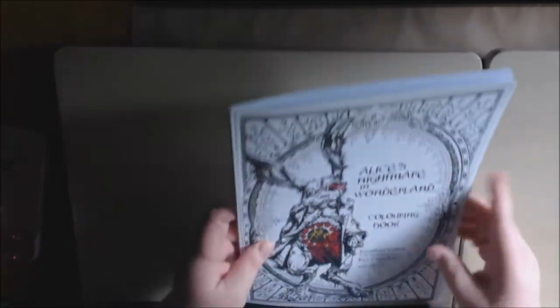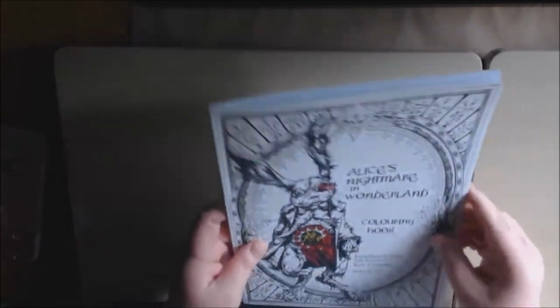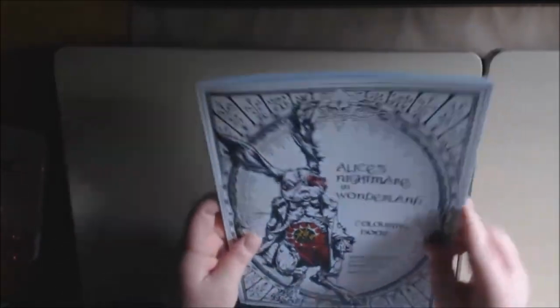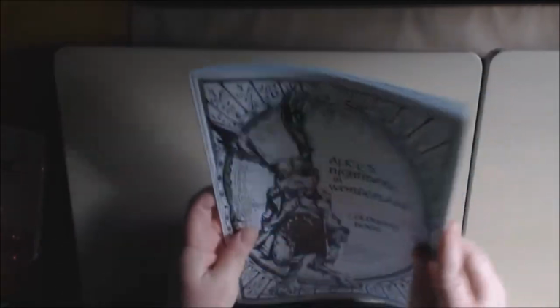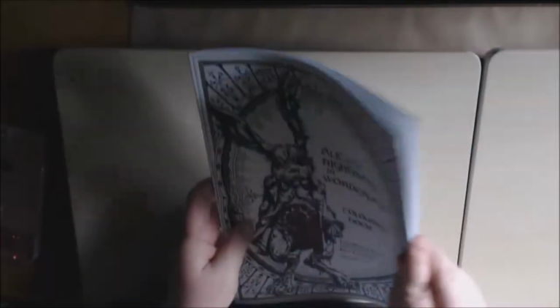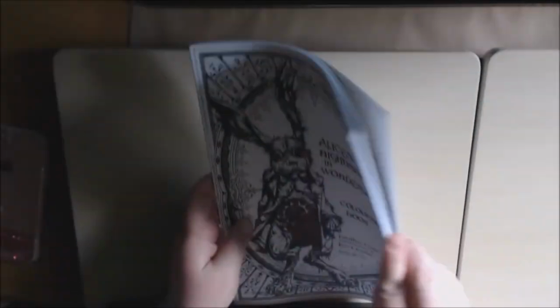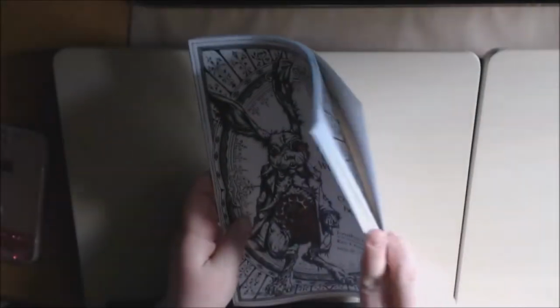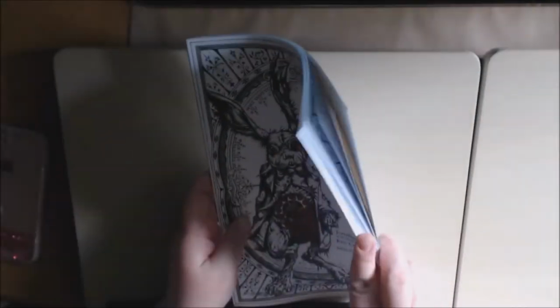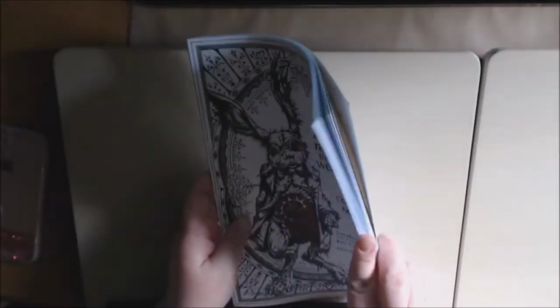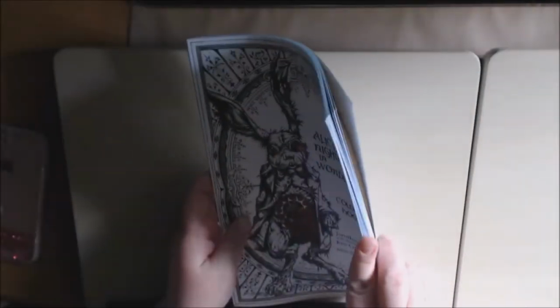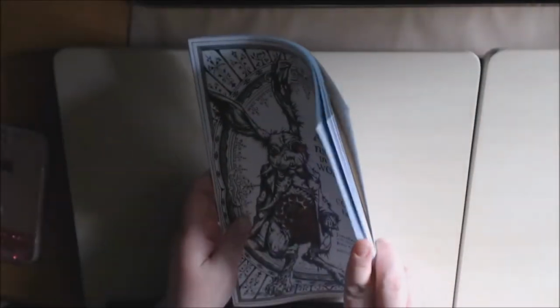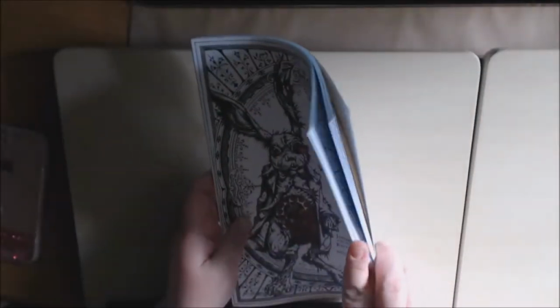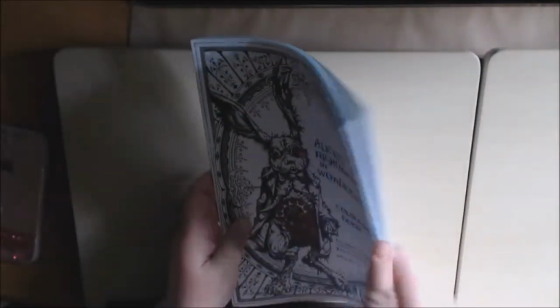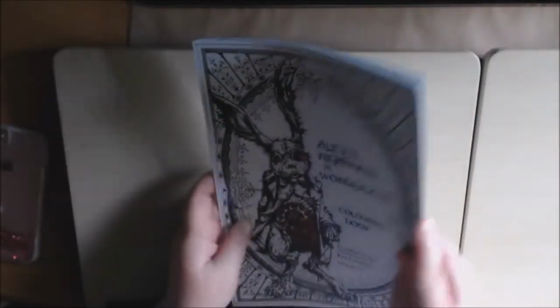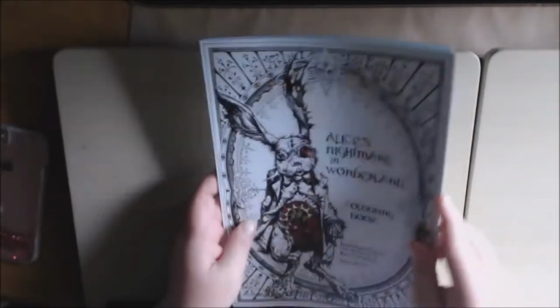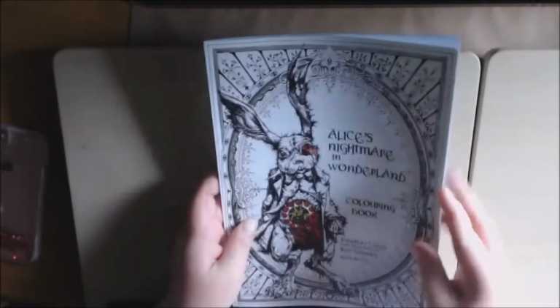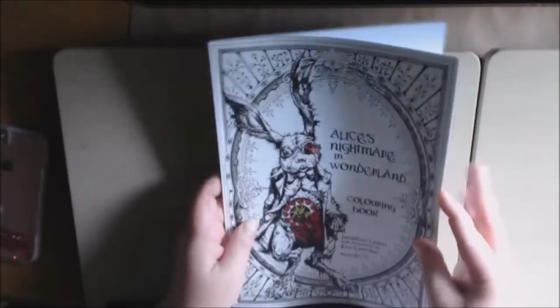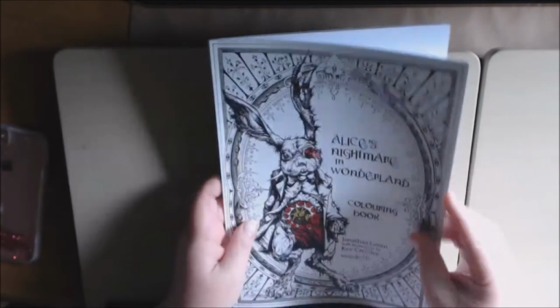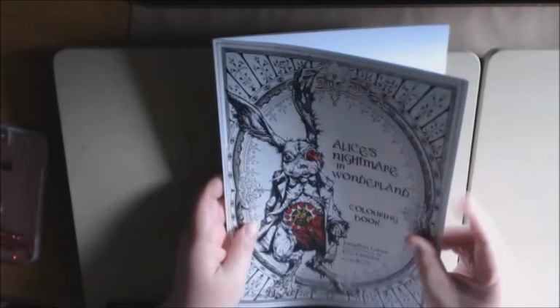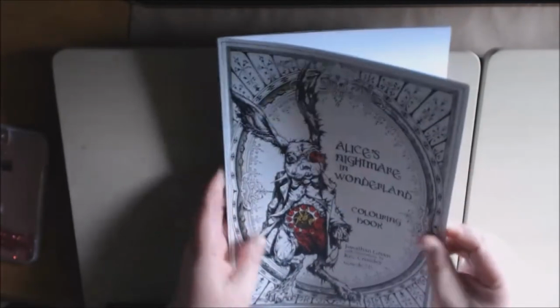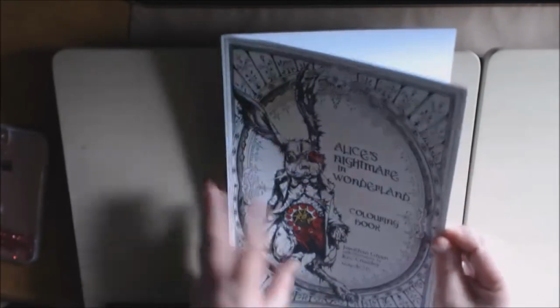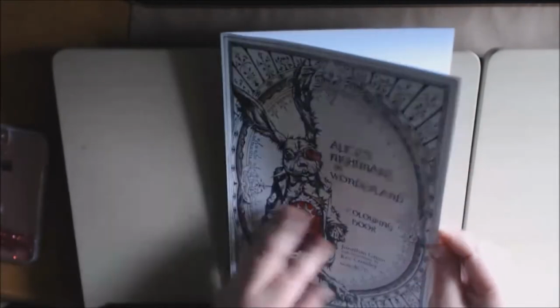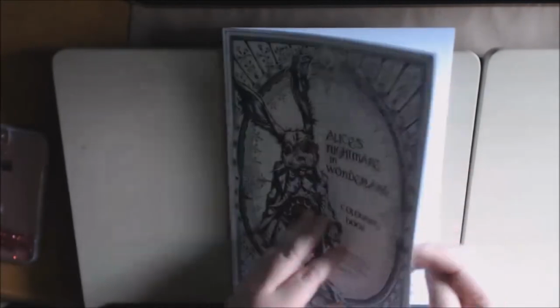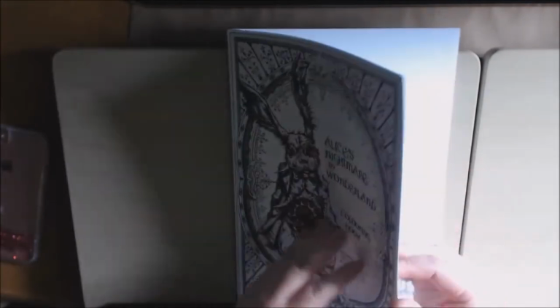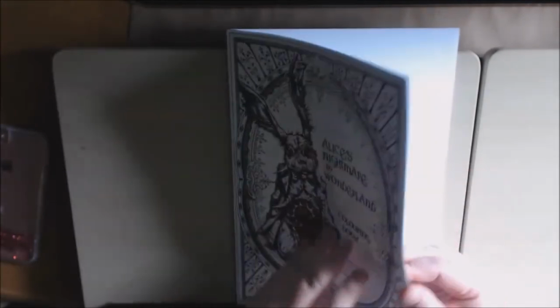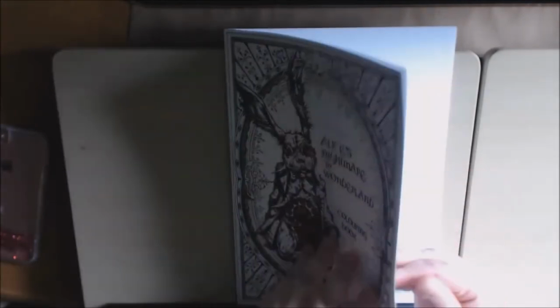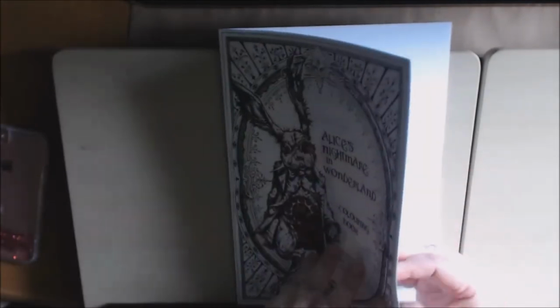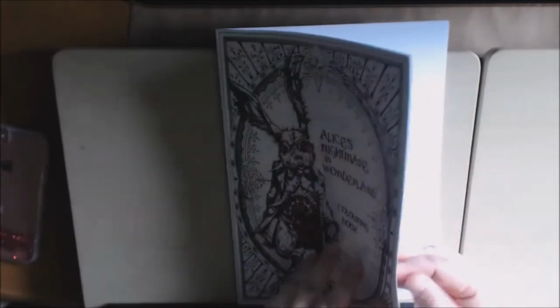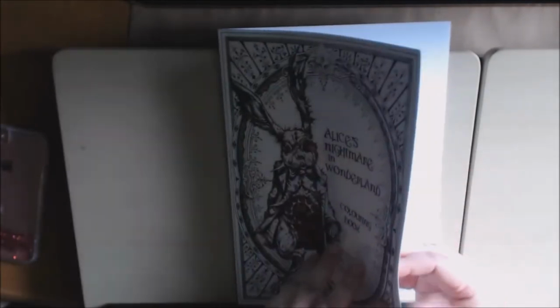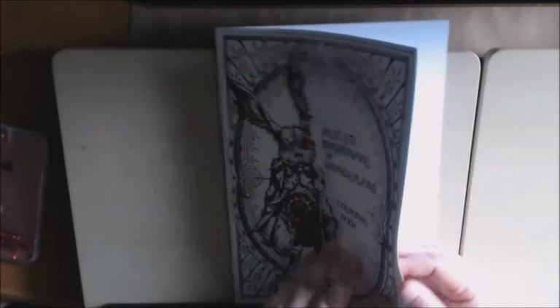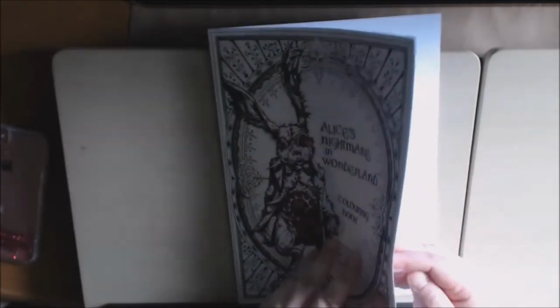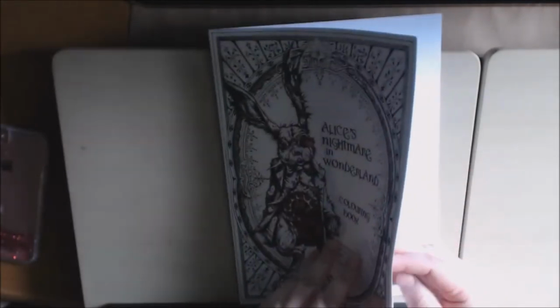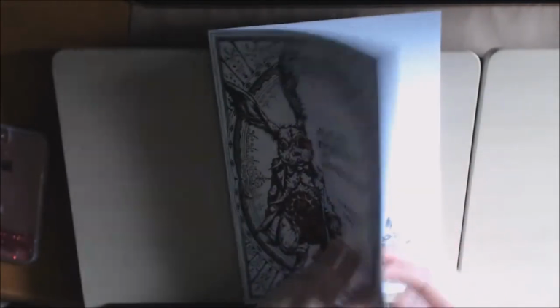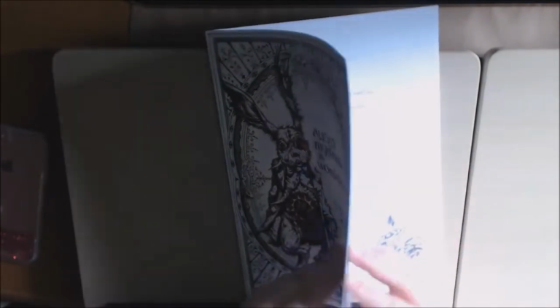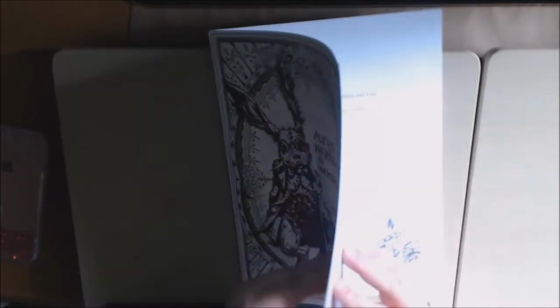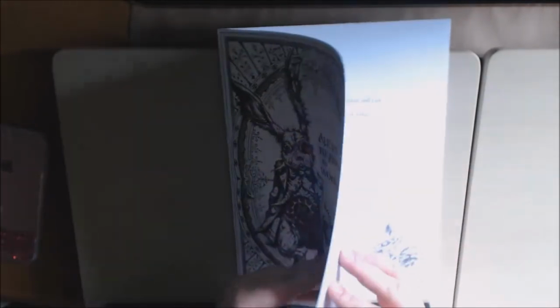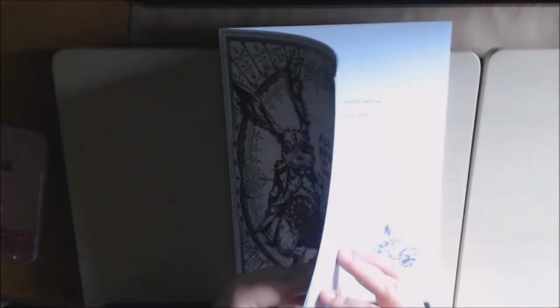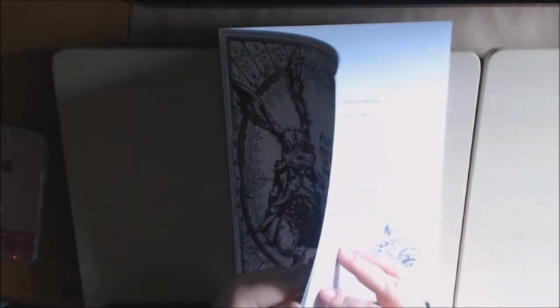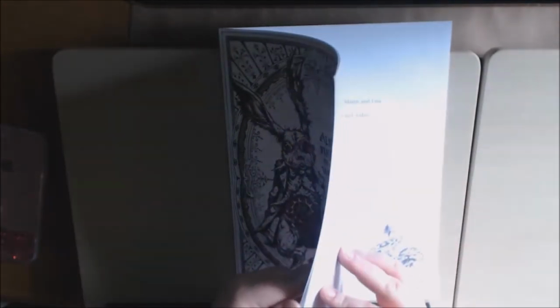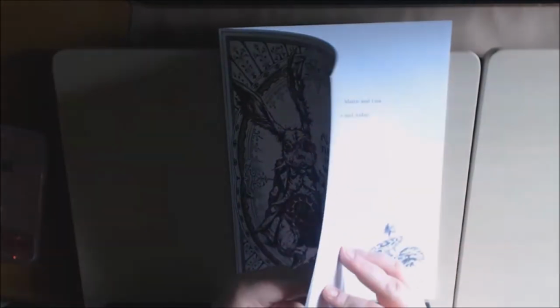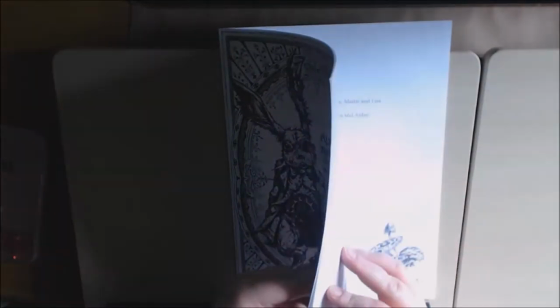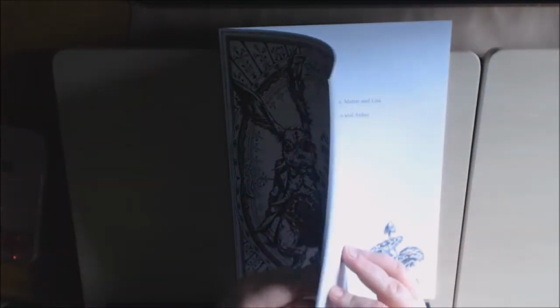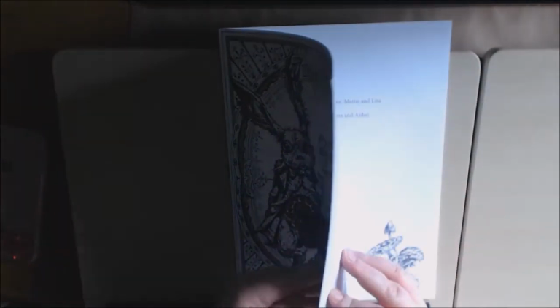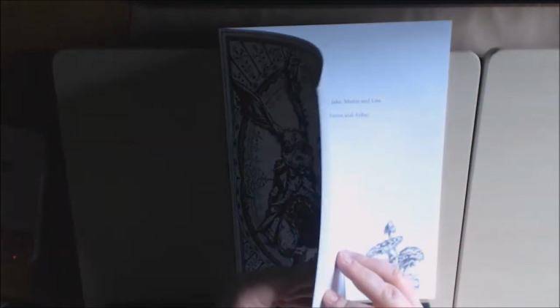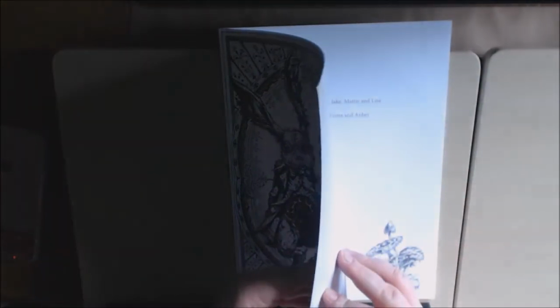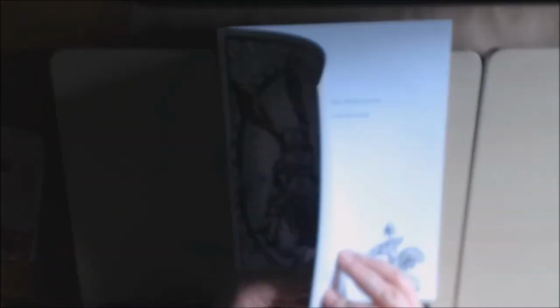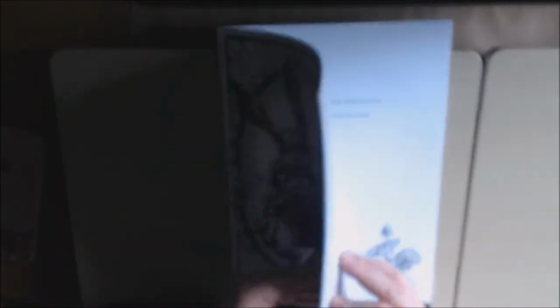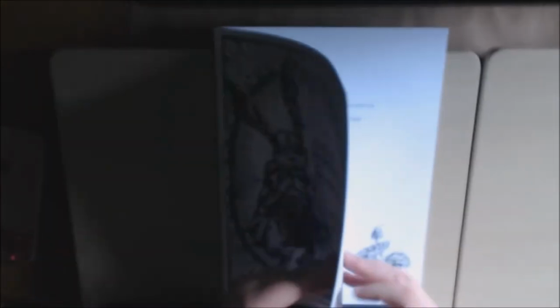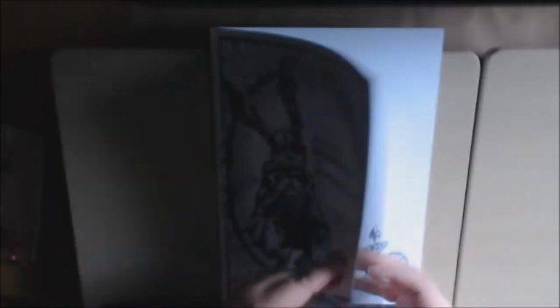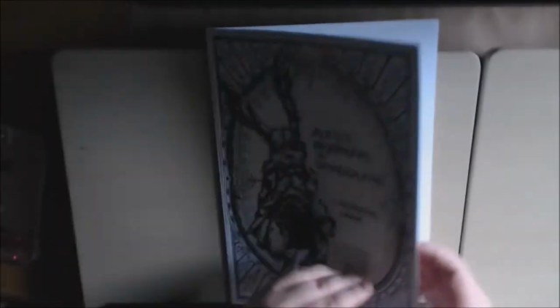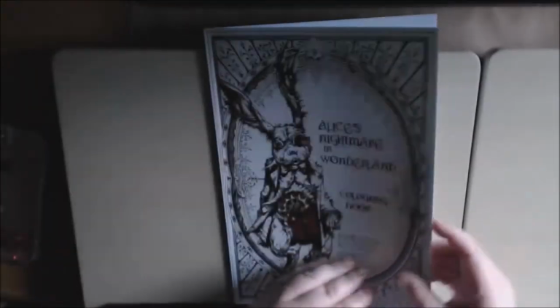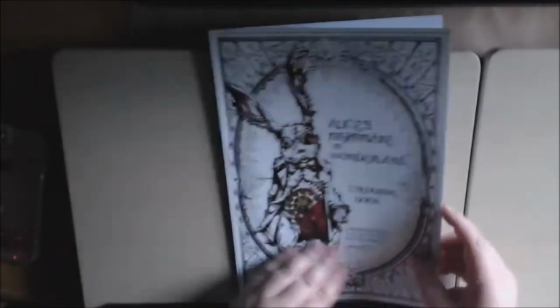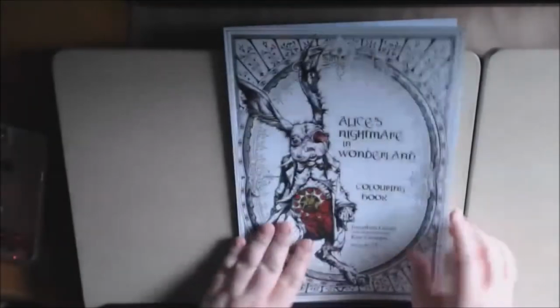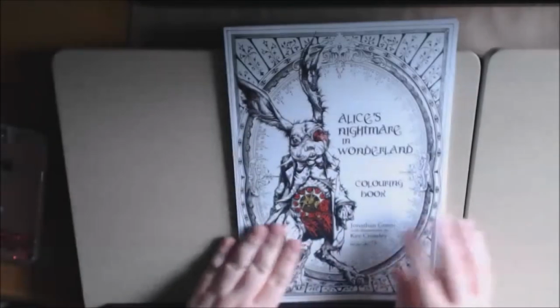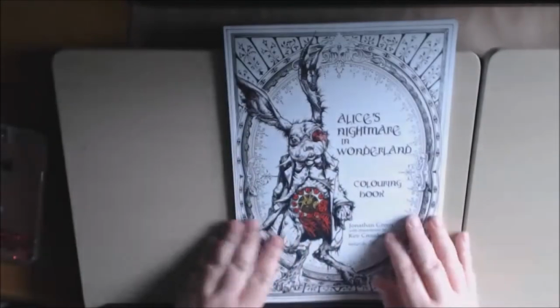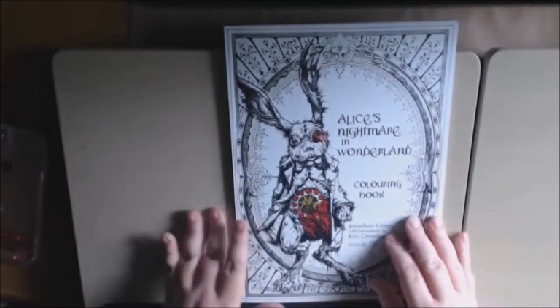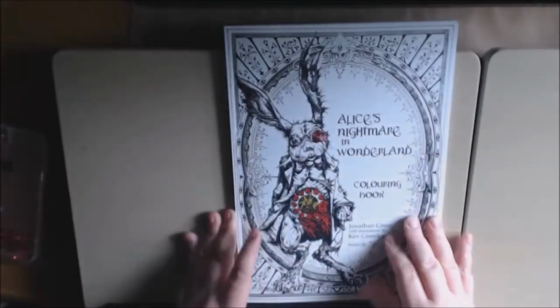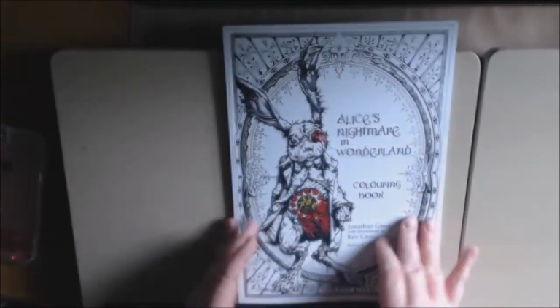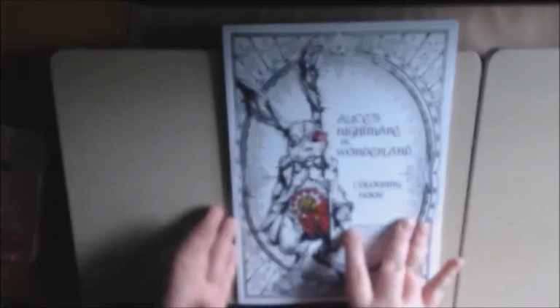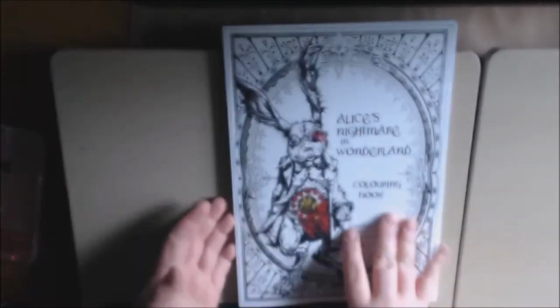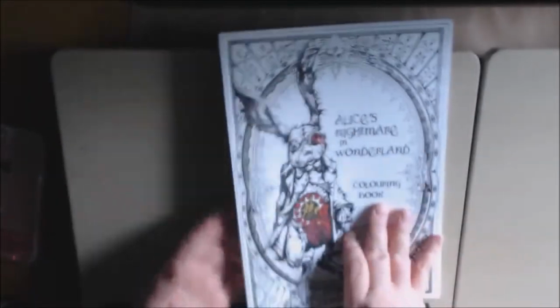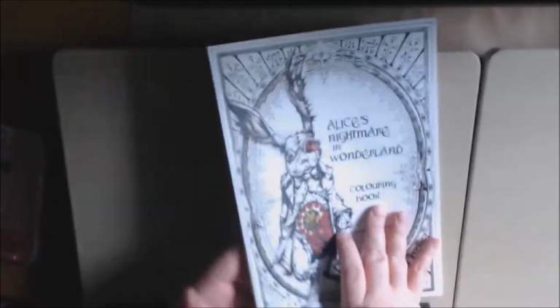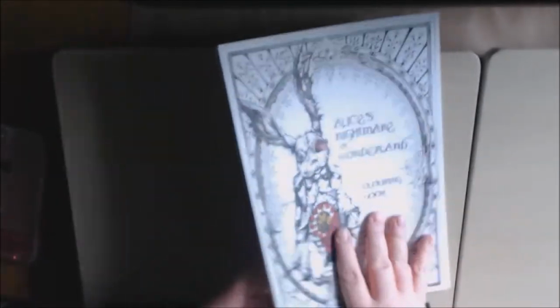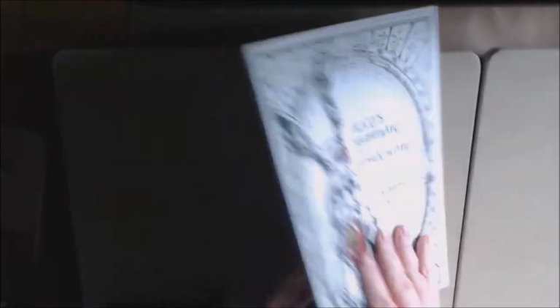It's pretty thin. The cover is really, really hard cardstock — really, really nice quality.